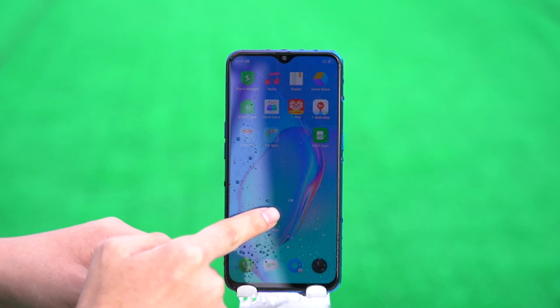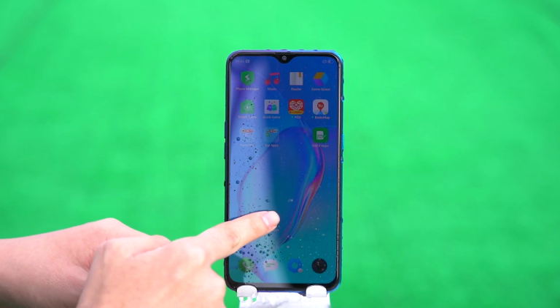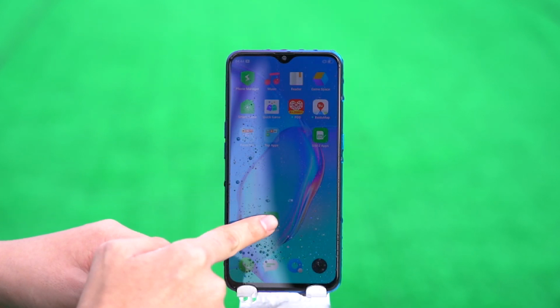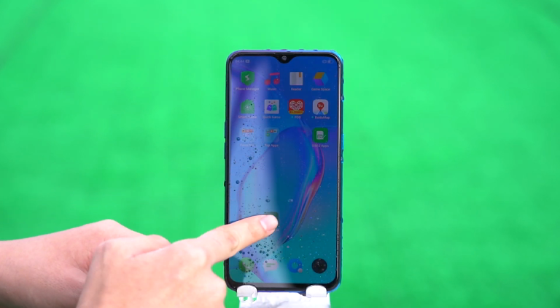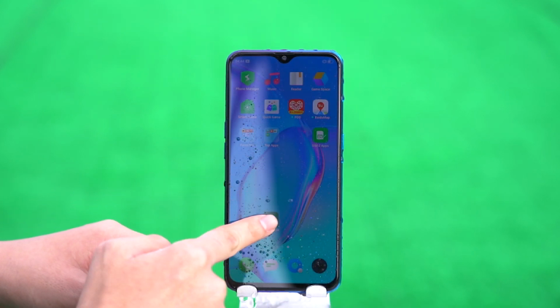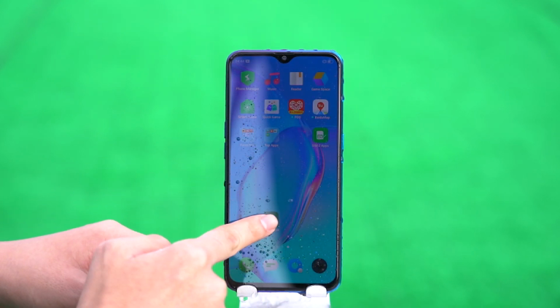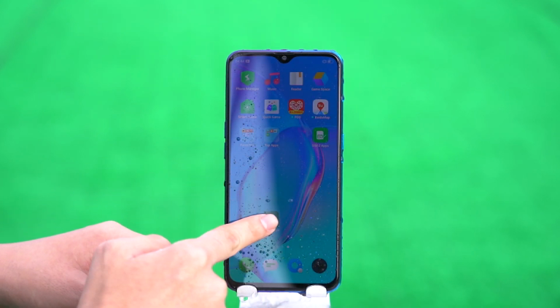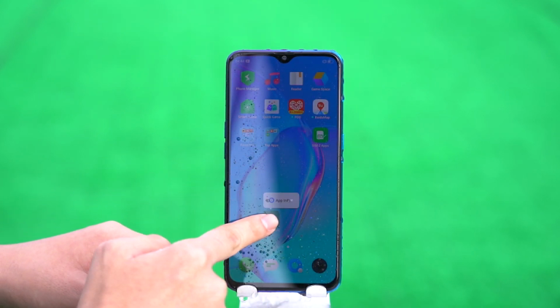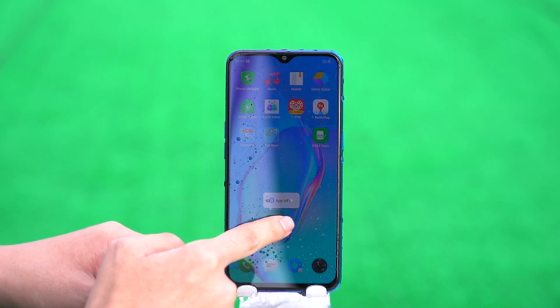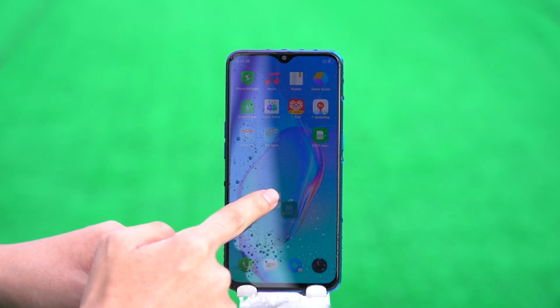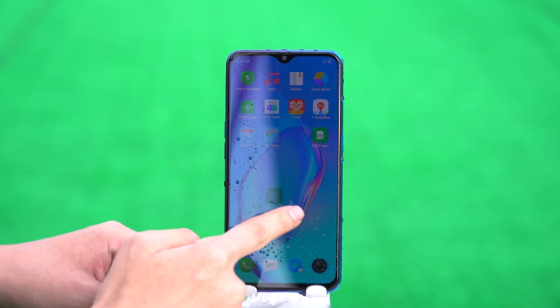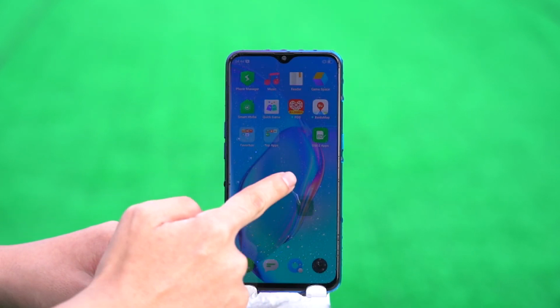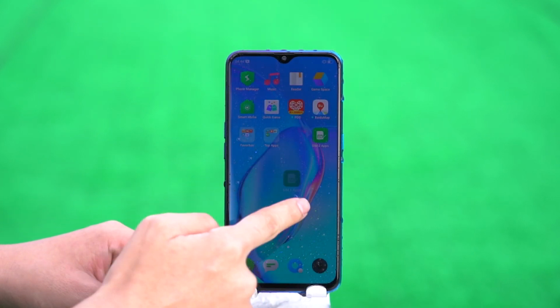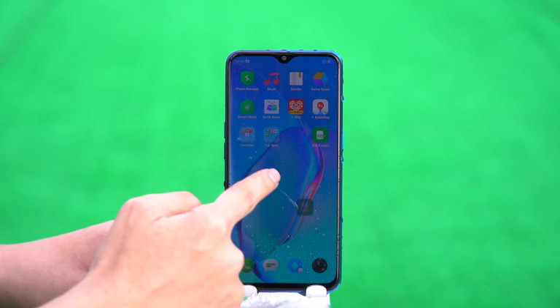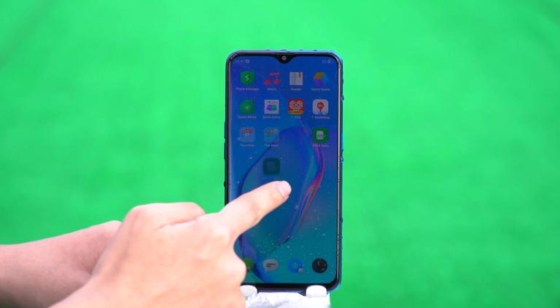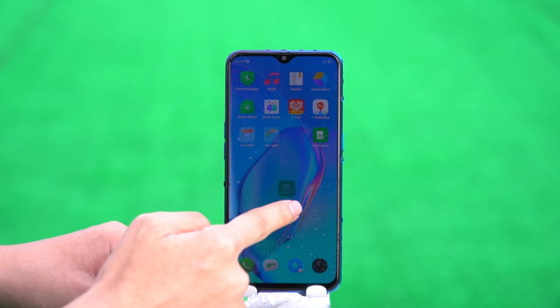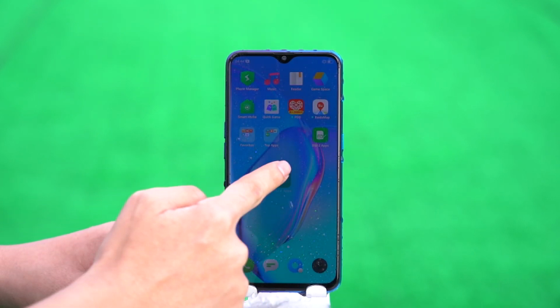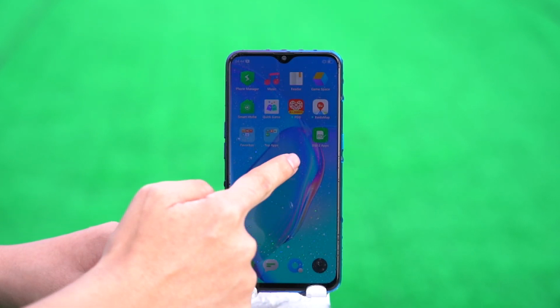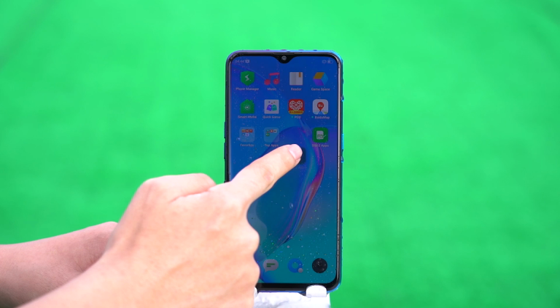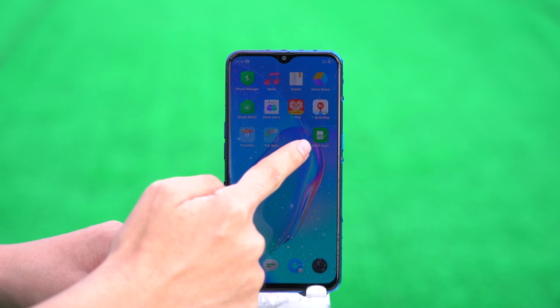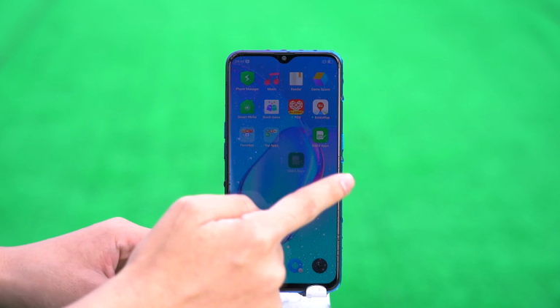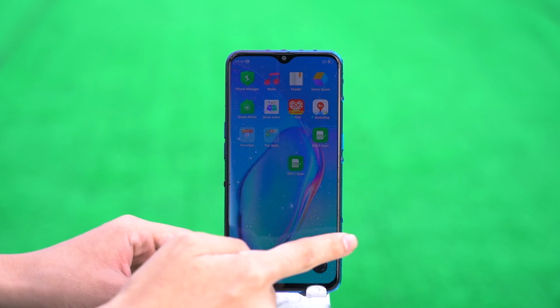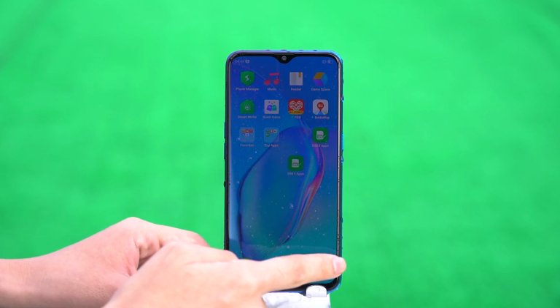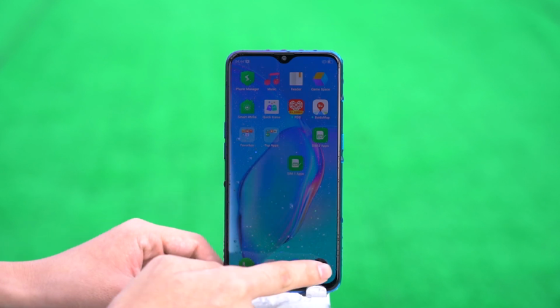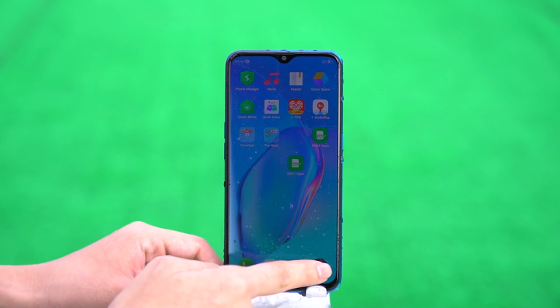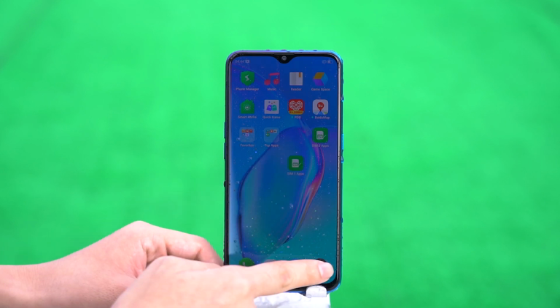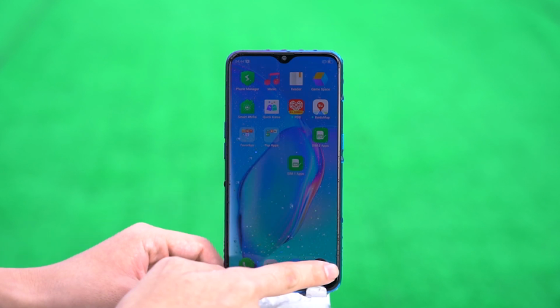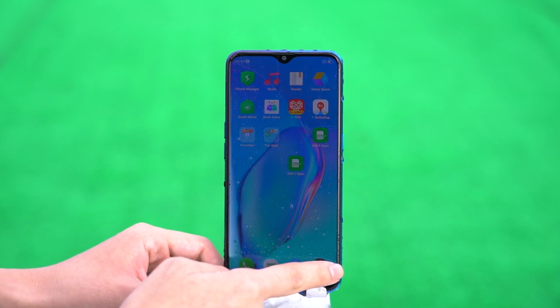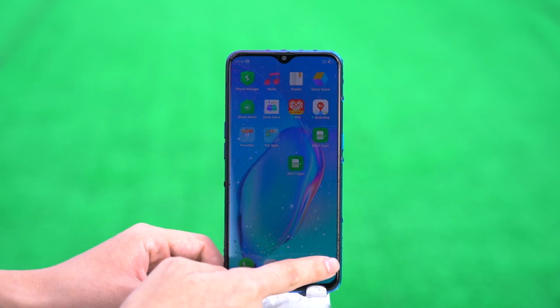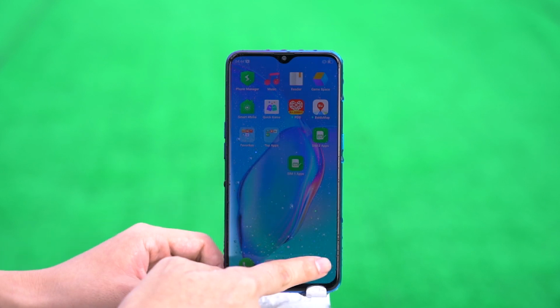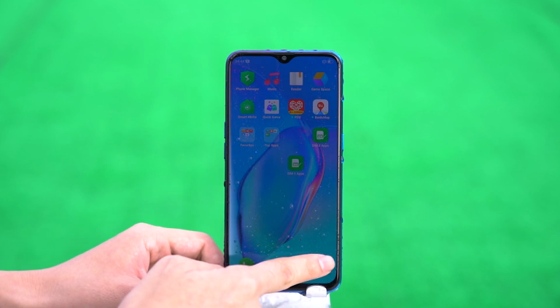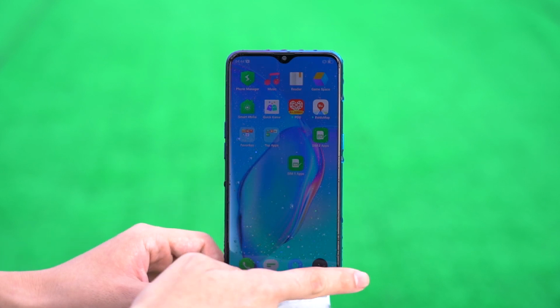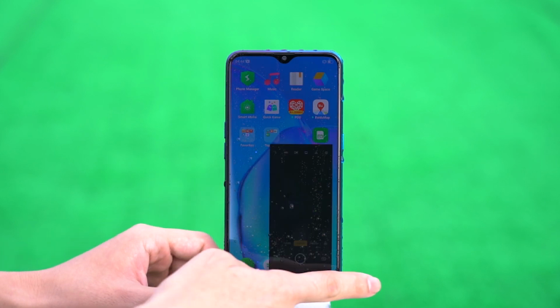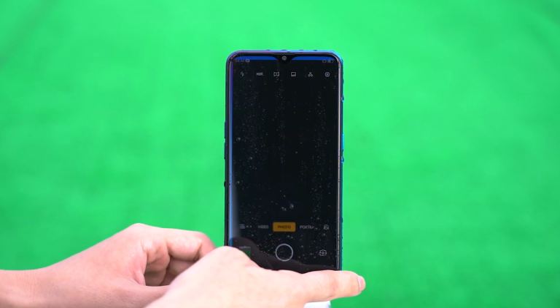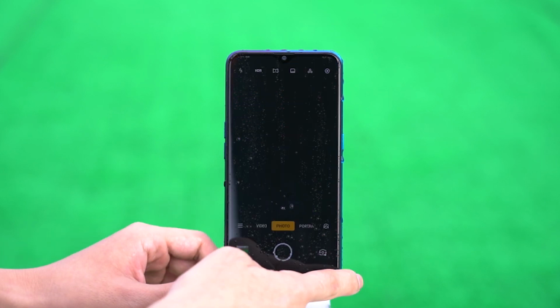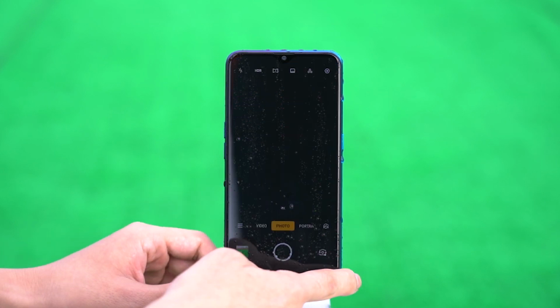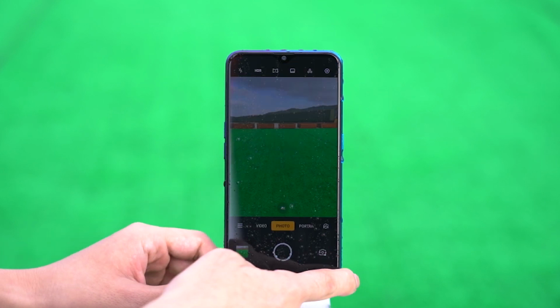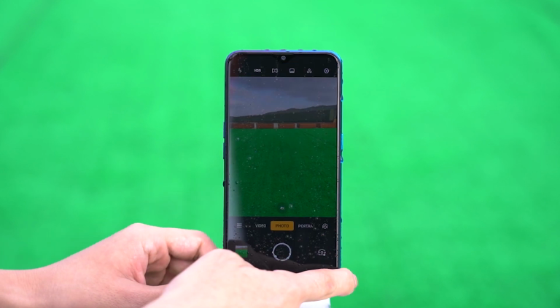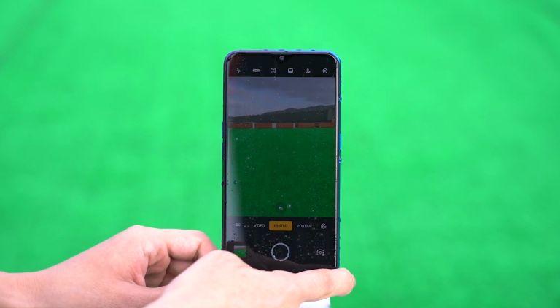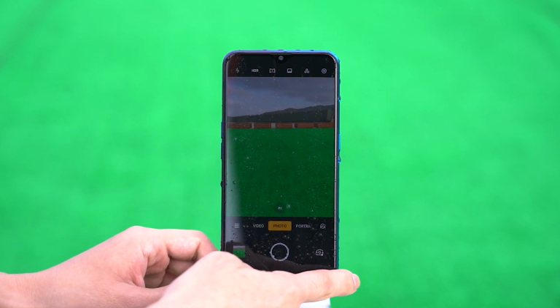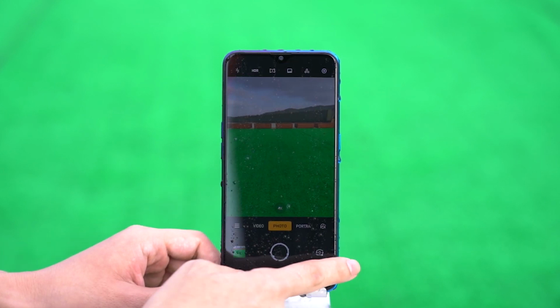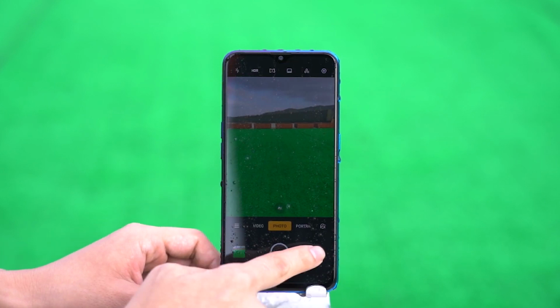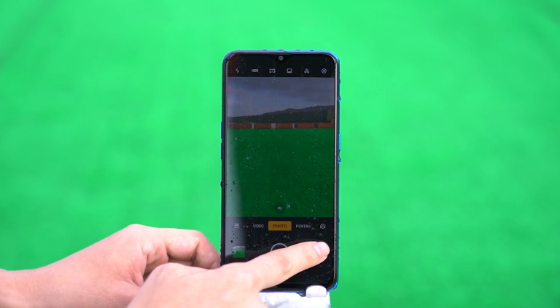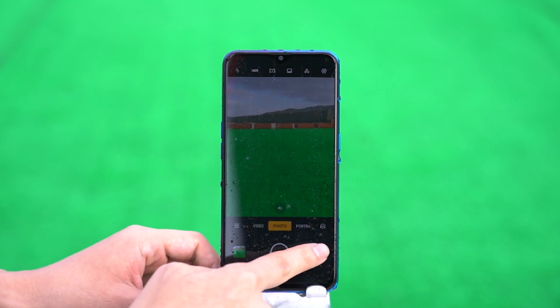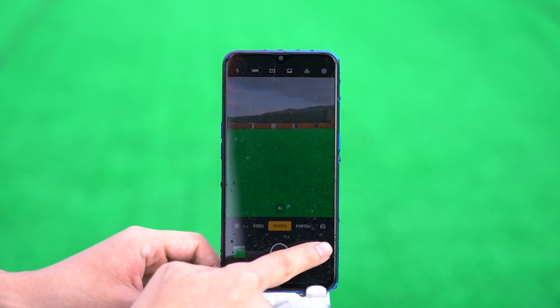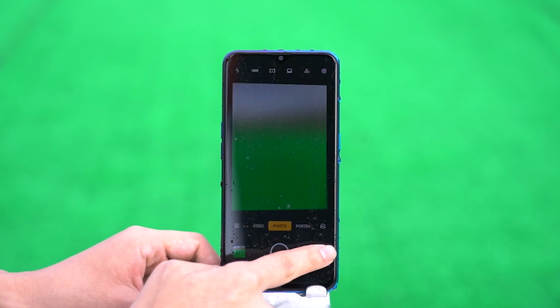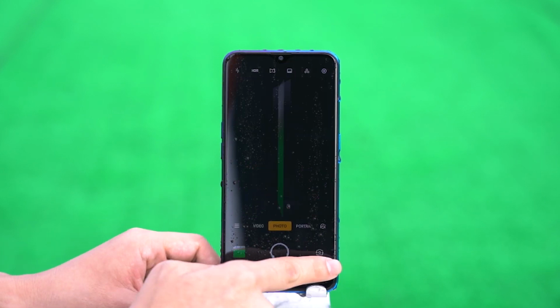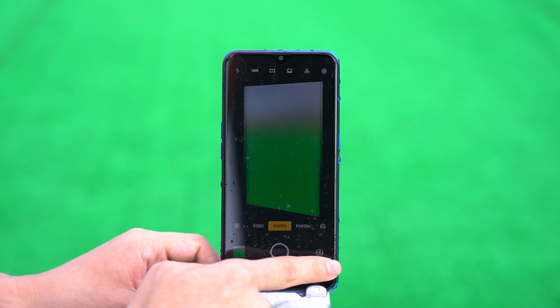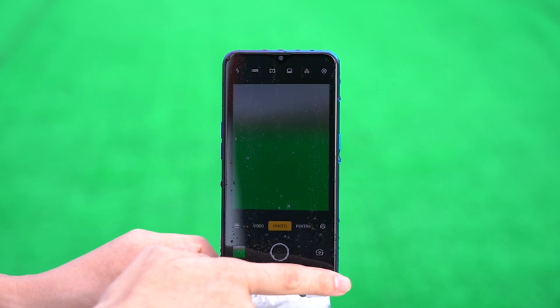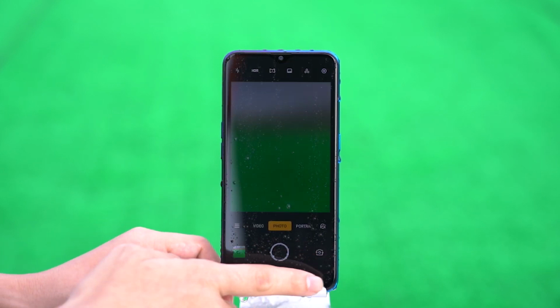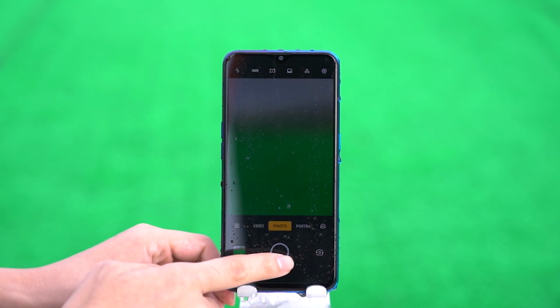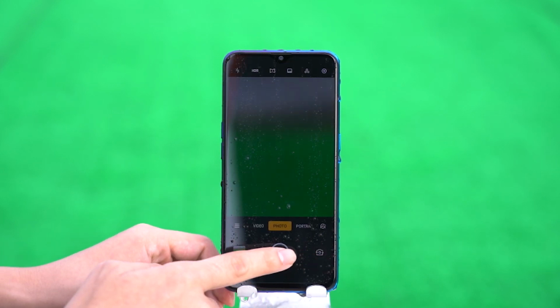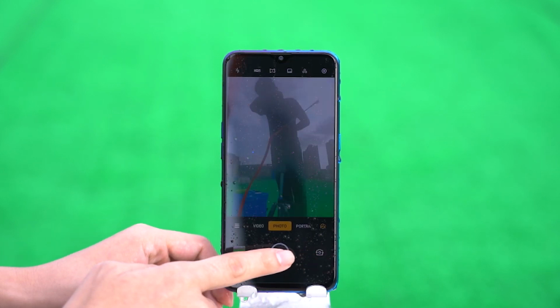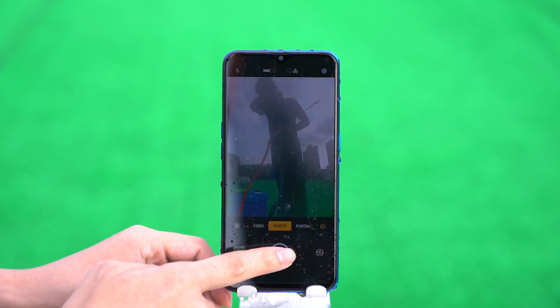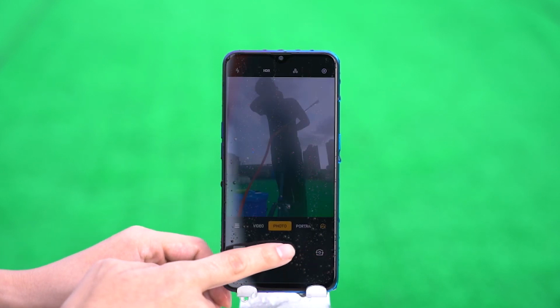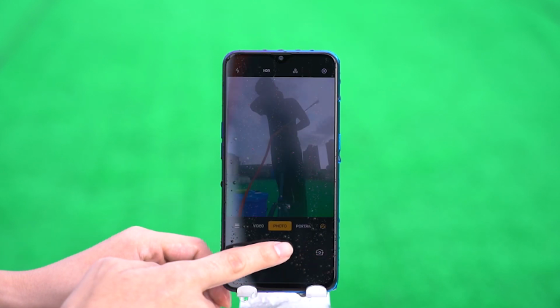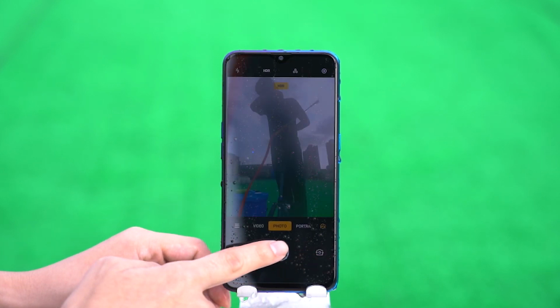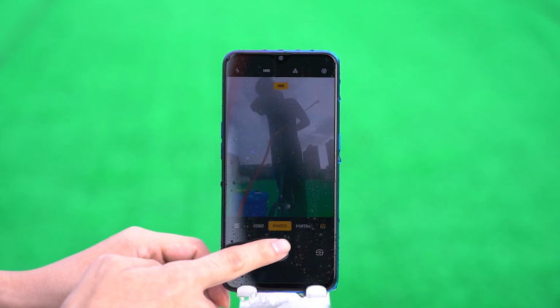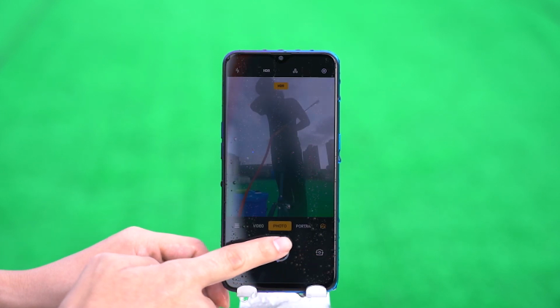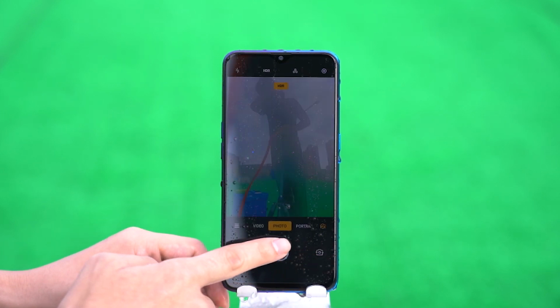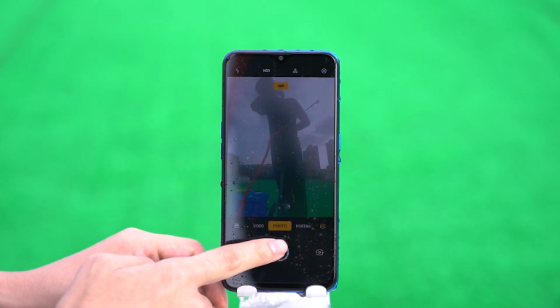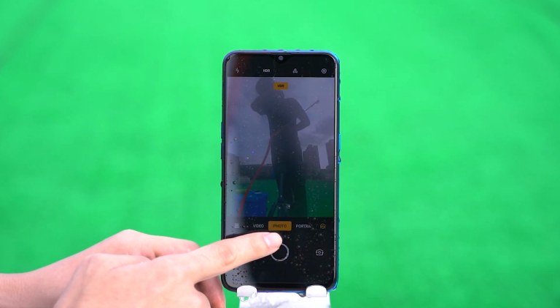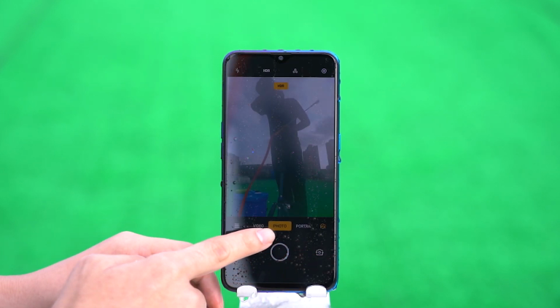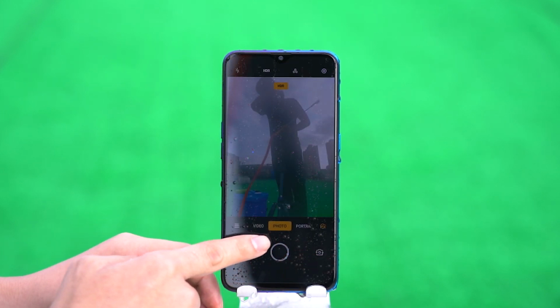In the shower test on the front, the phone hasn't had any accidents — the slide is still smooth and photos are normal.